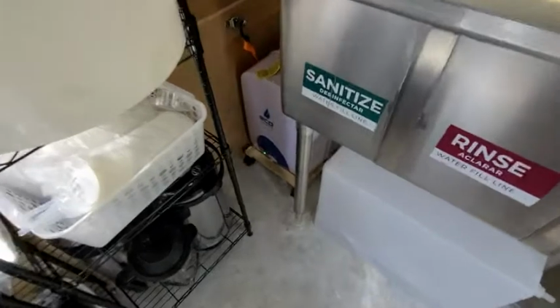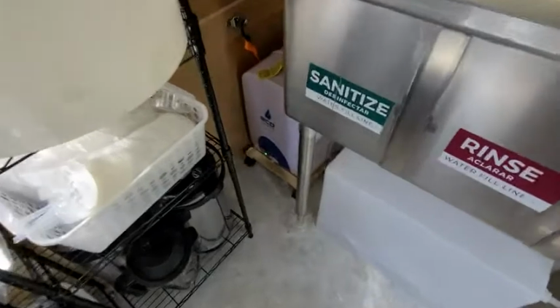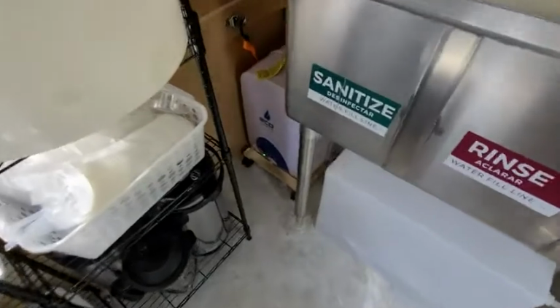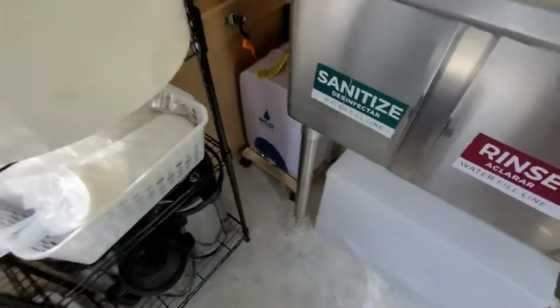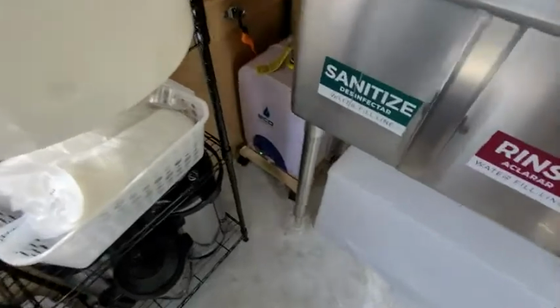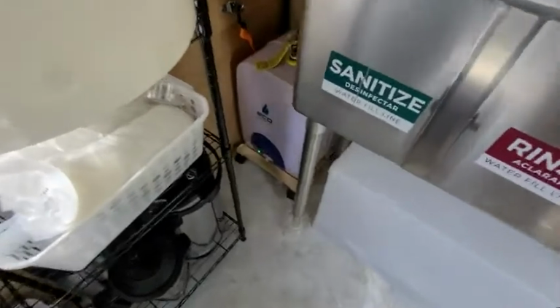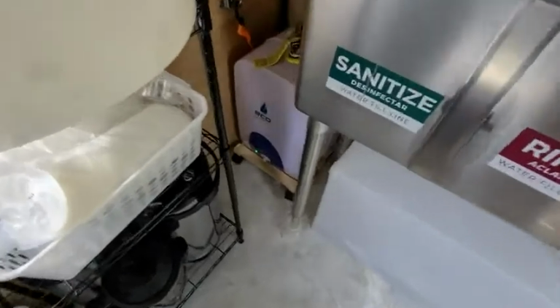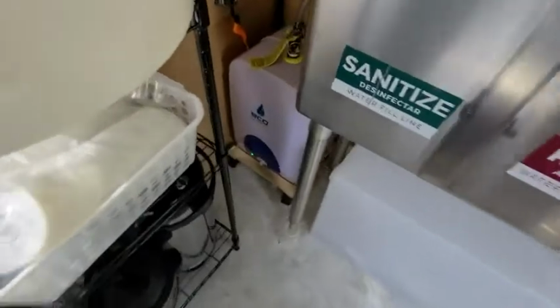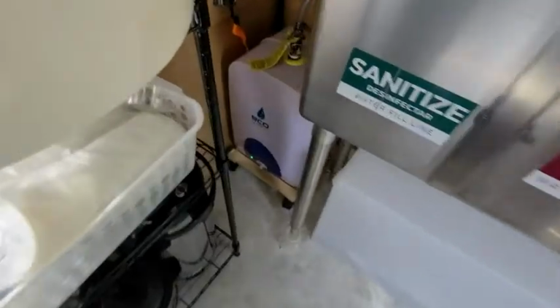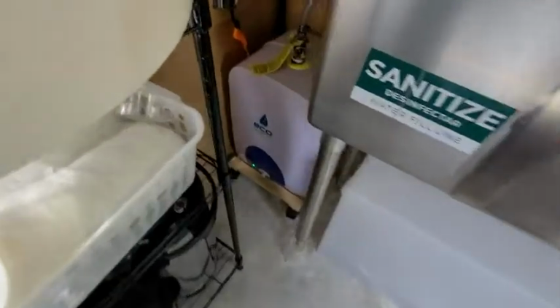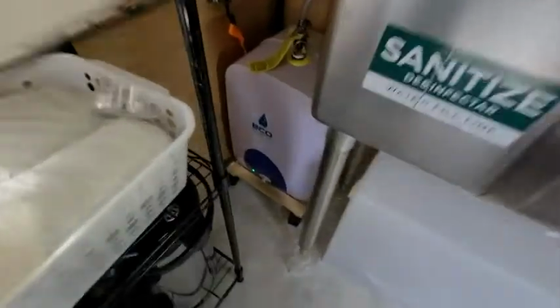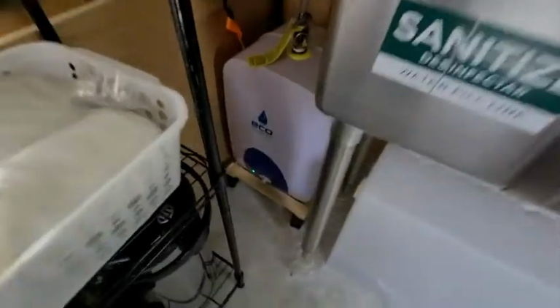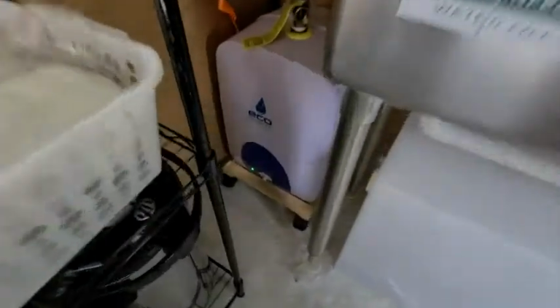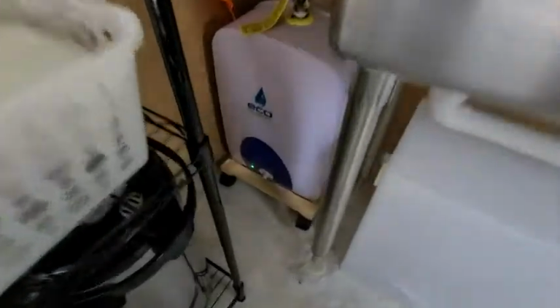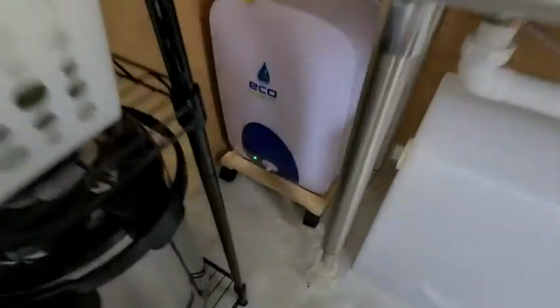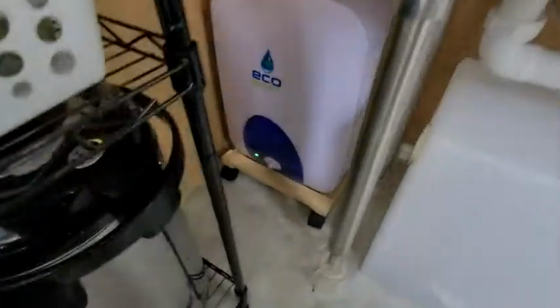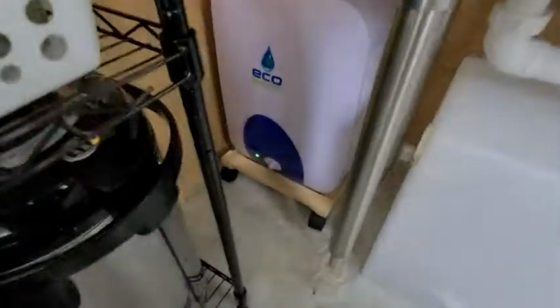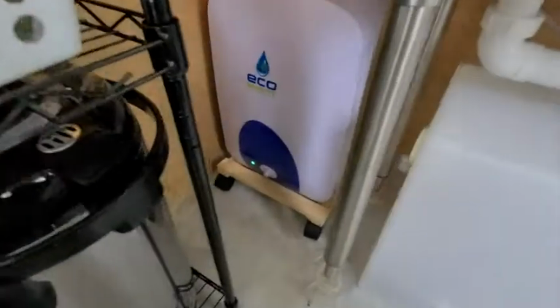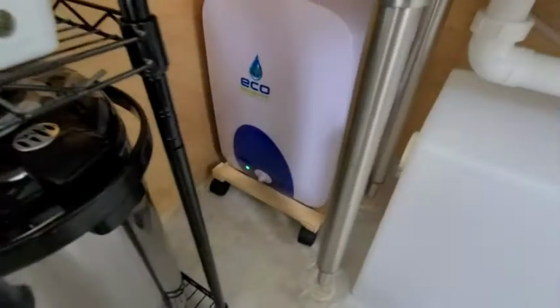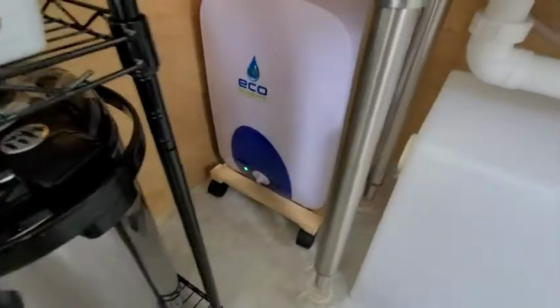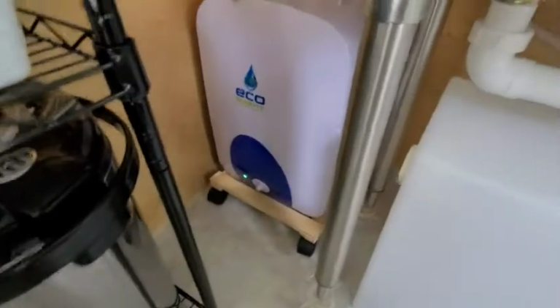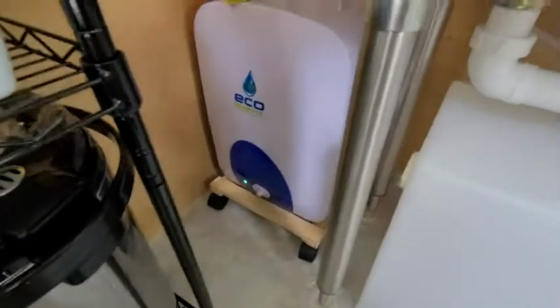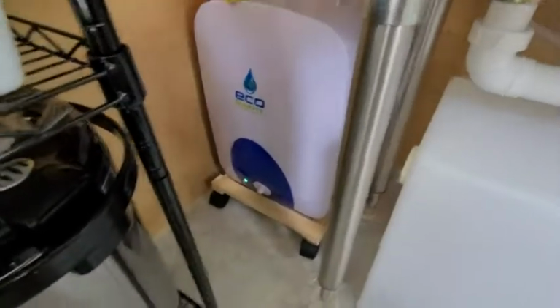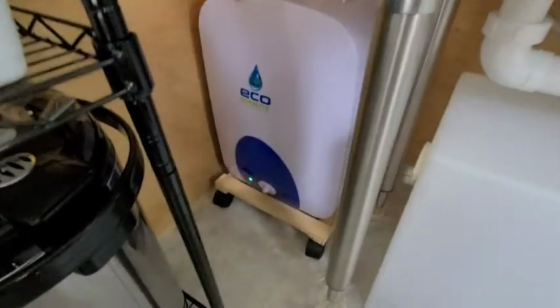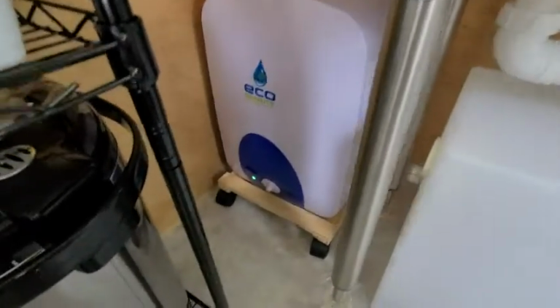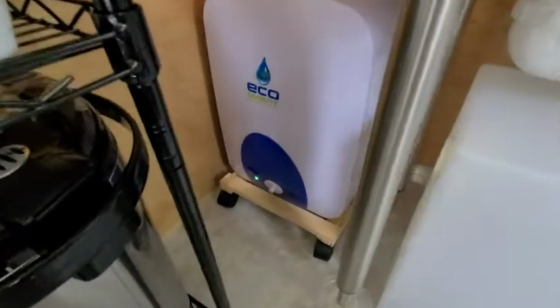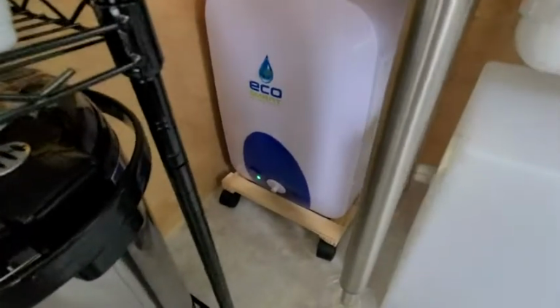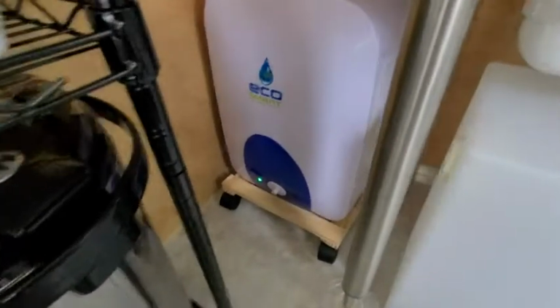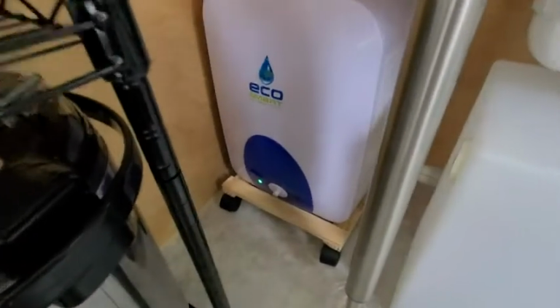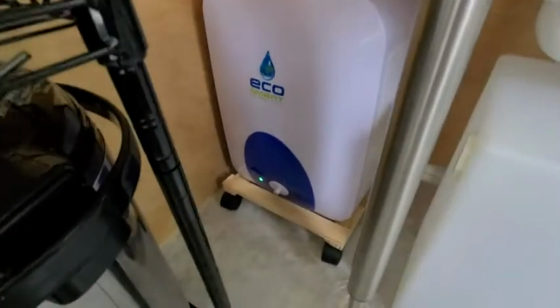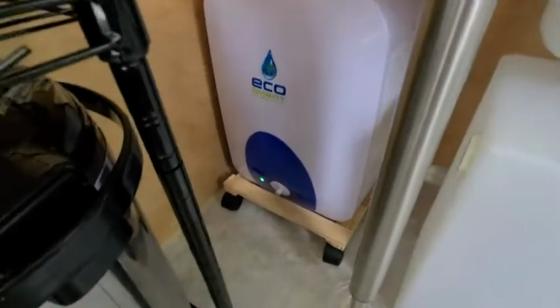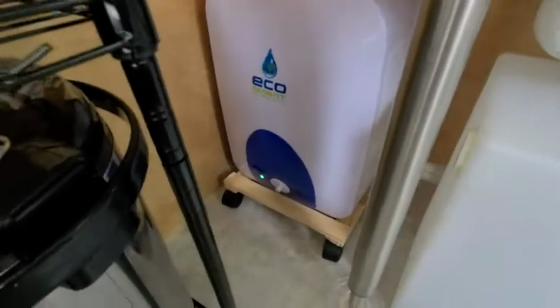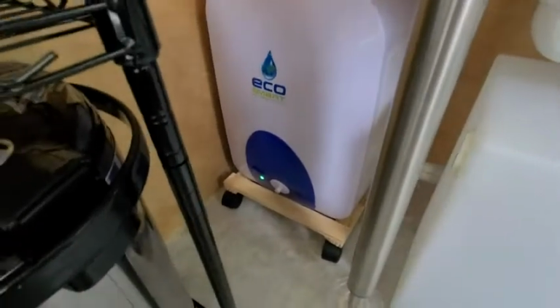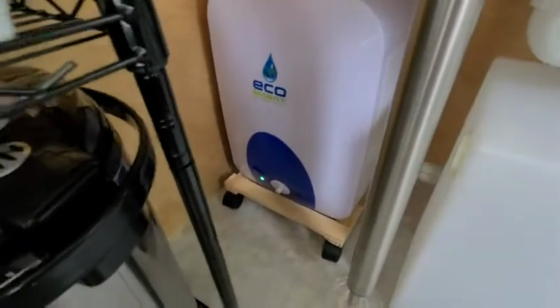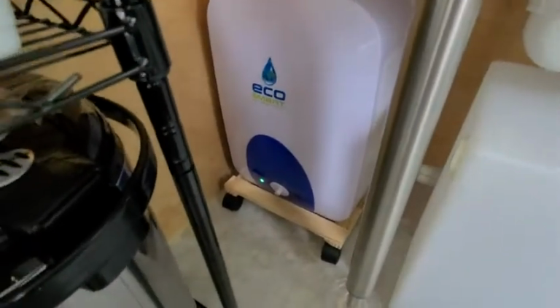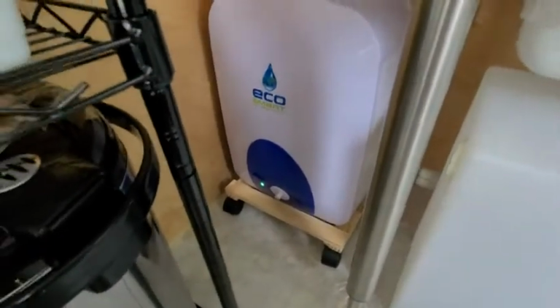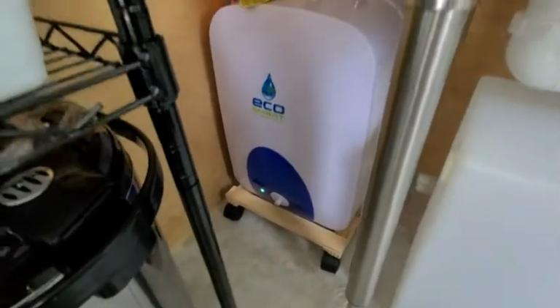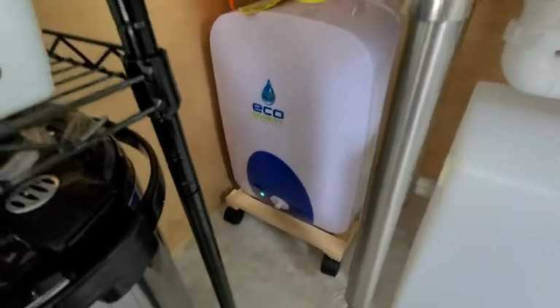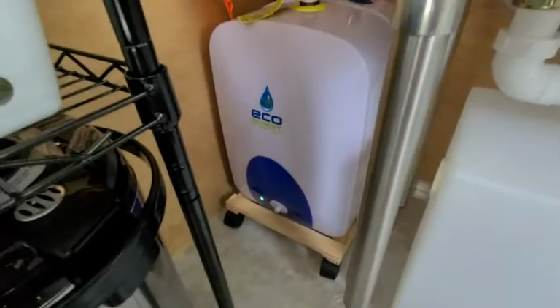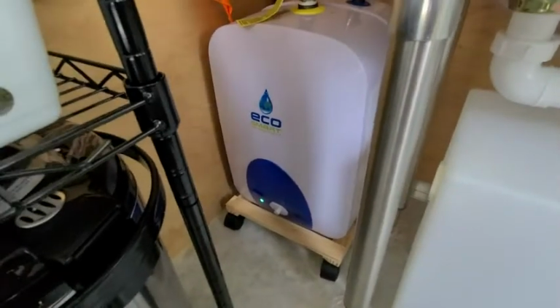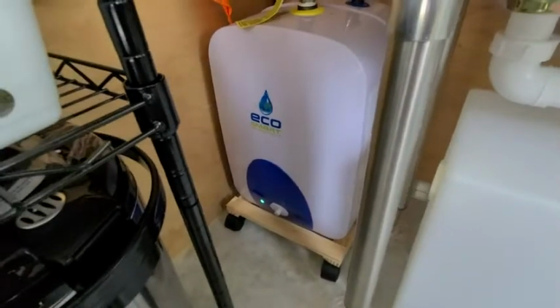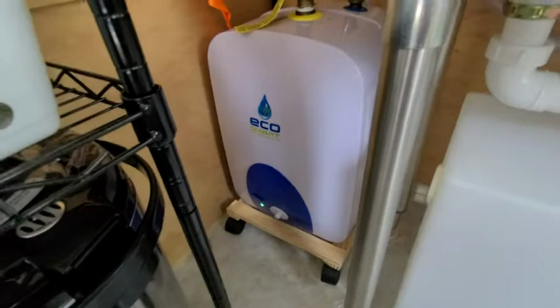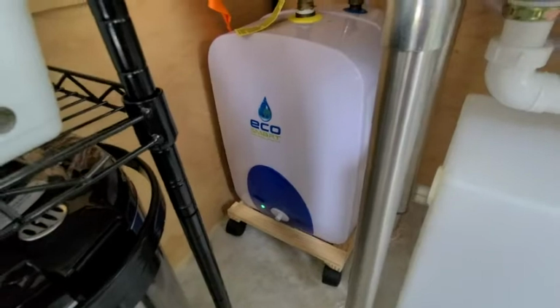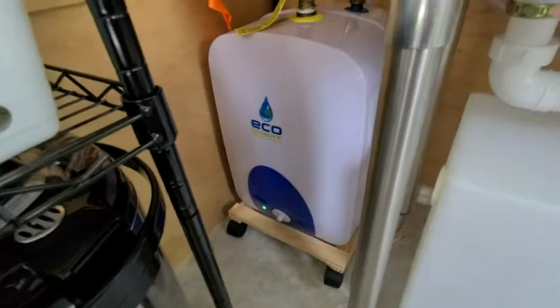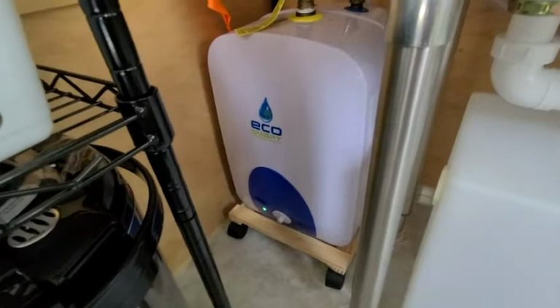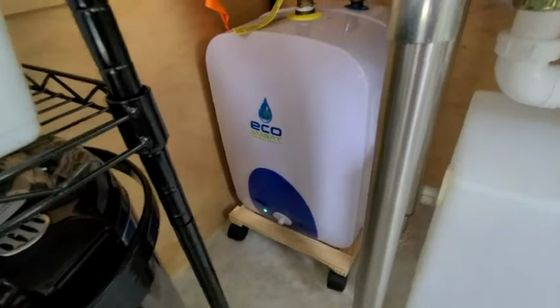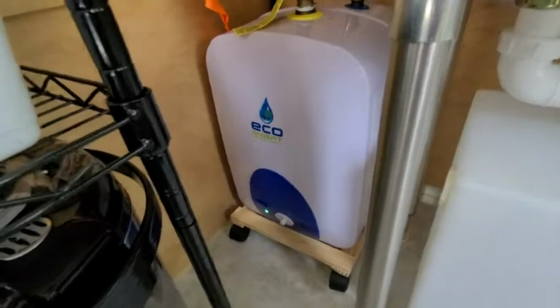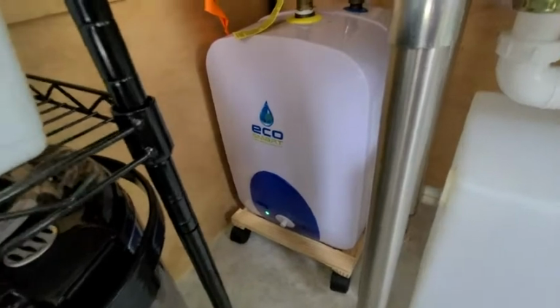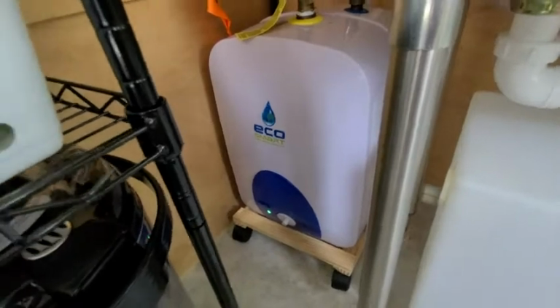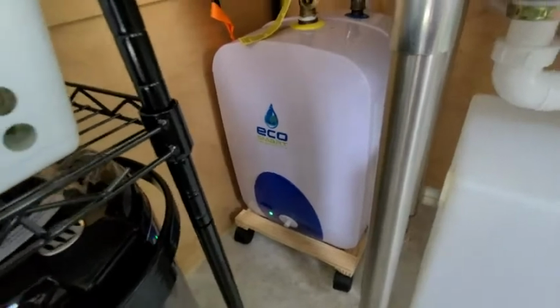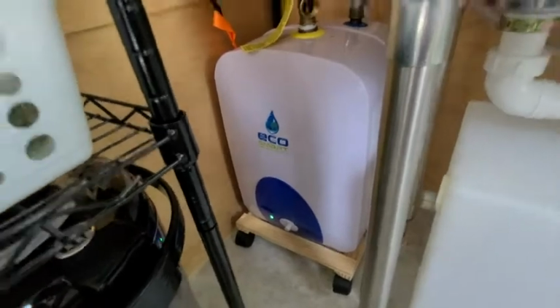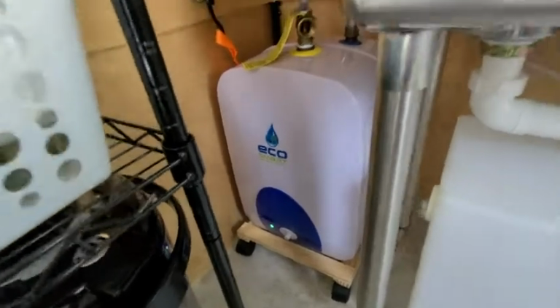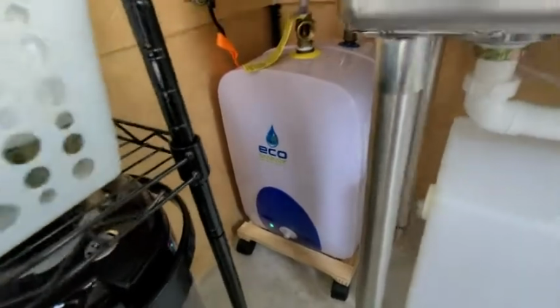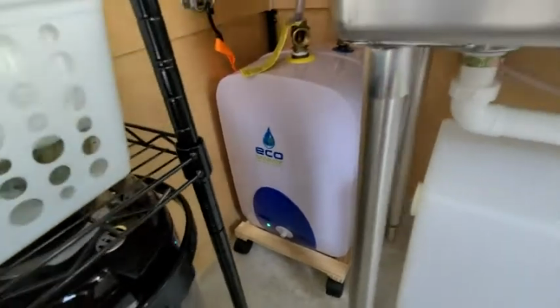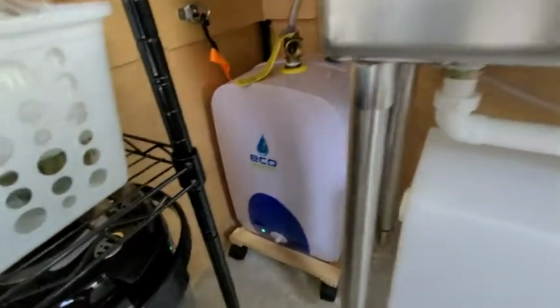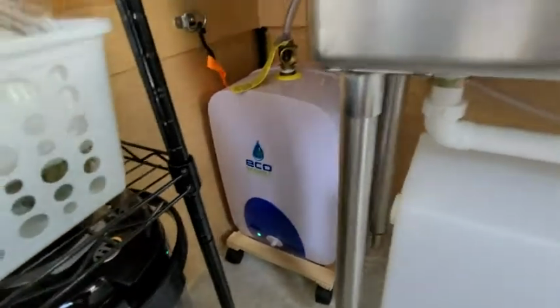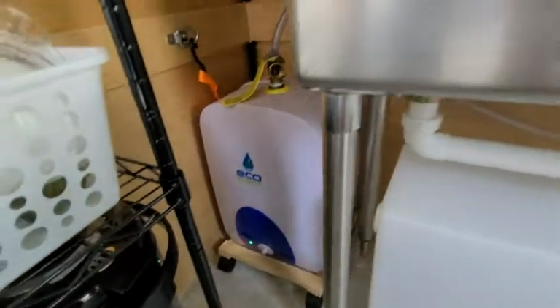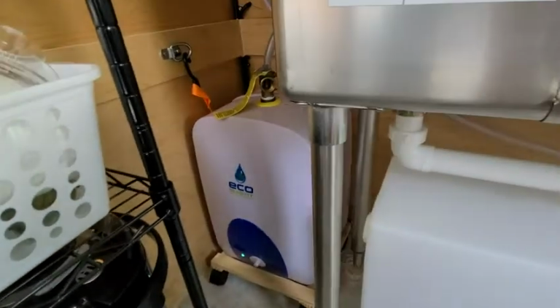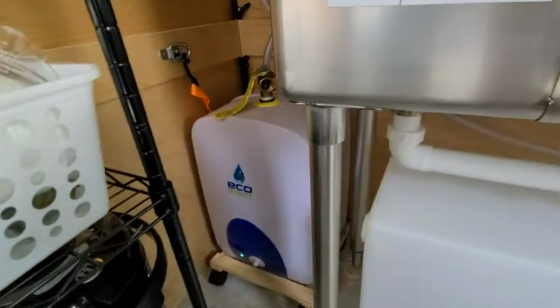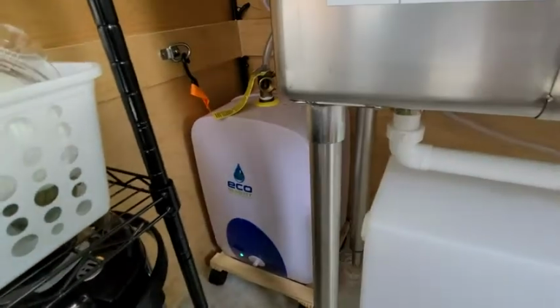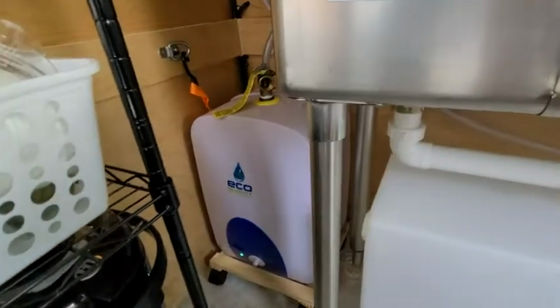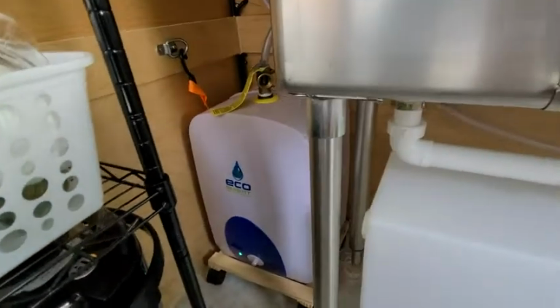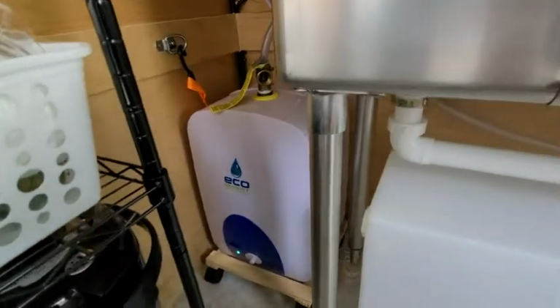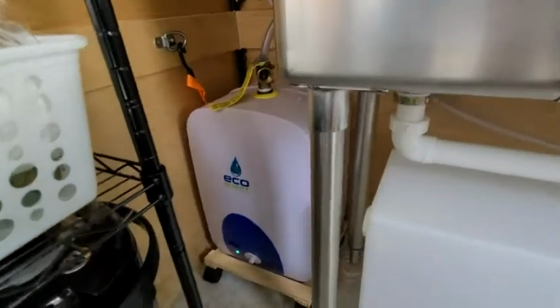Here is my review on the Echo Smart — I think this is the four-gallon water tank version. I have it in my food truck right now.